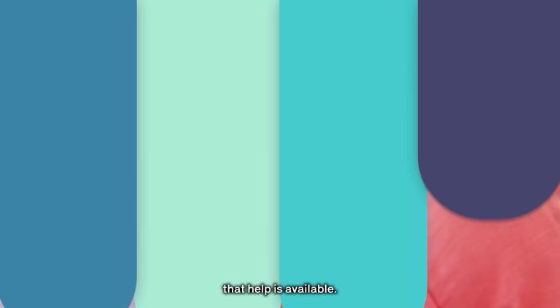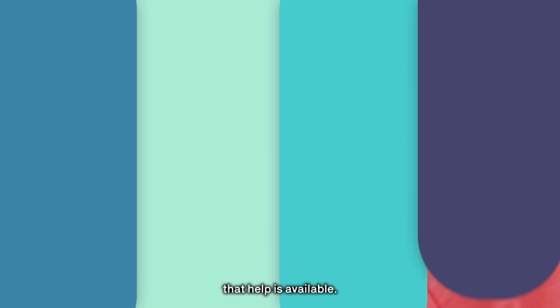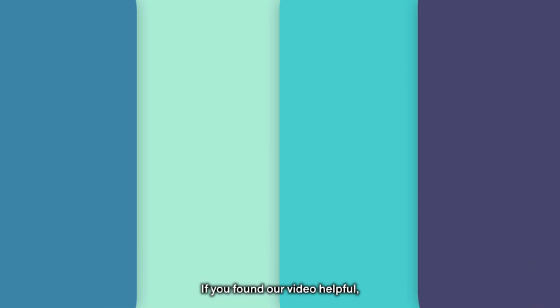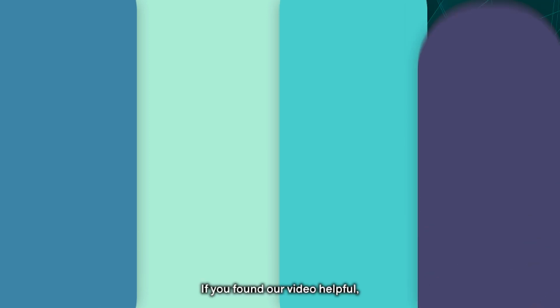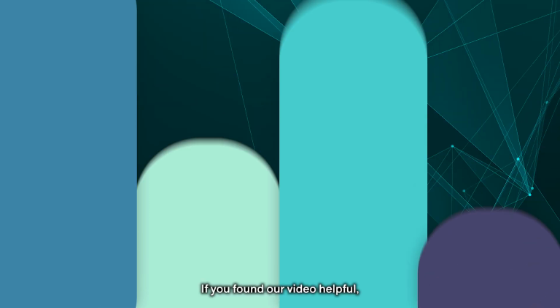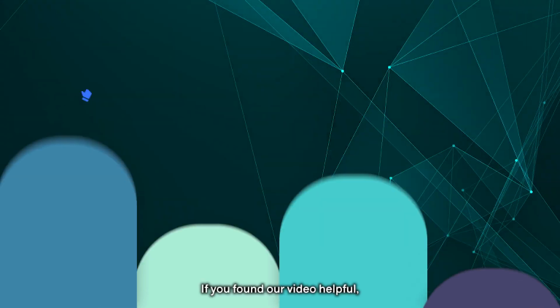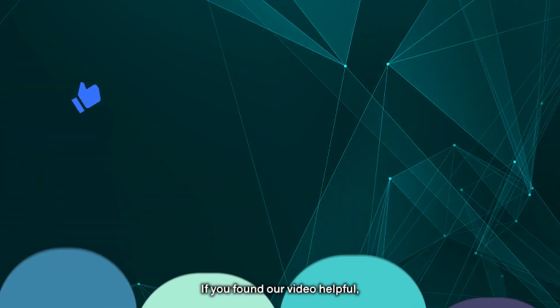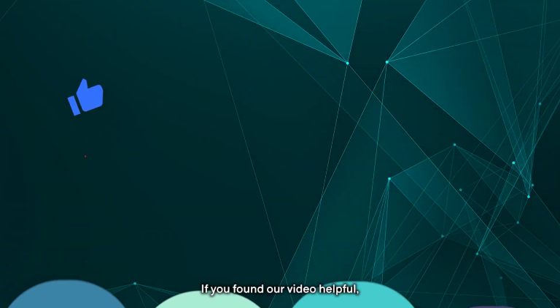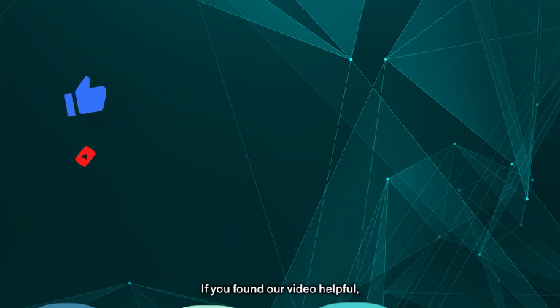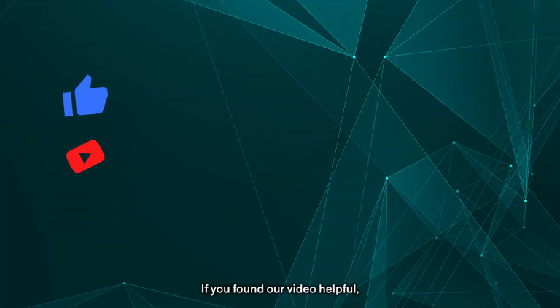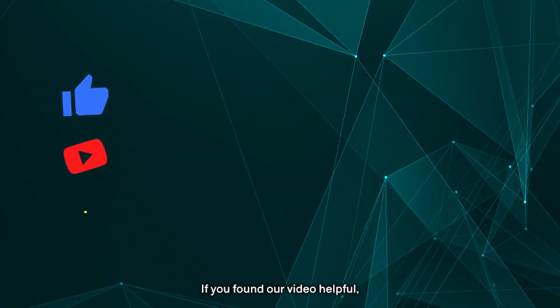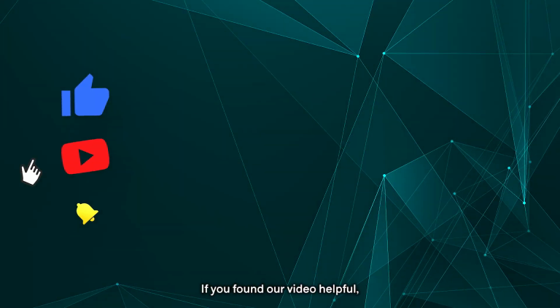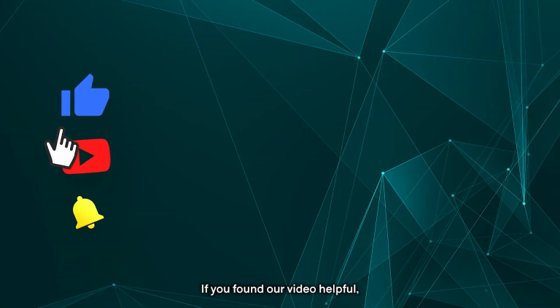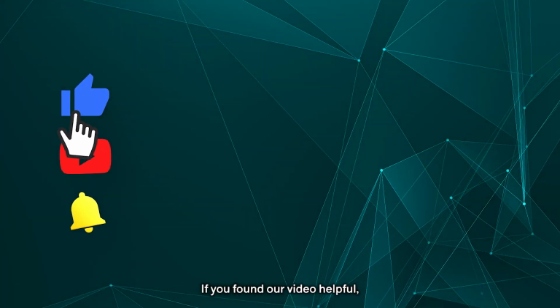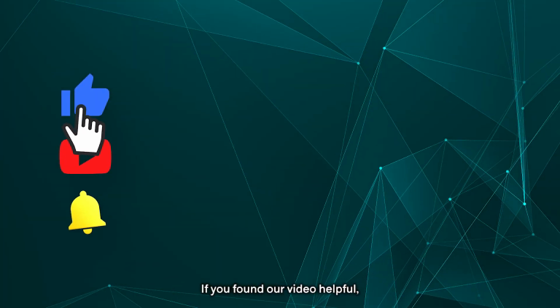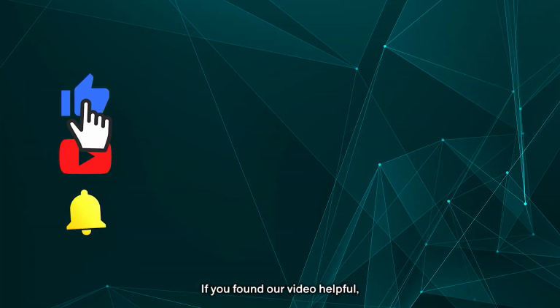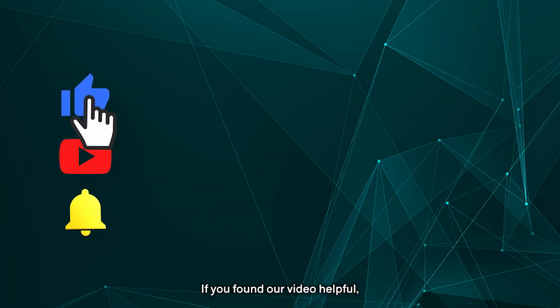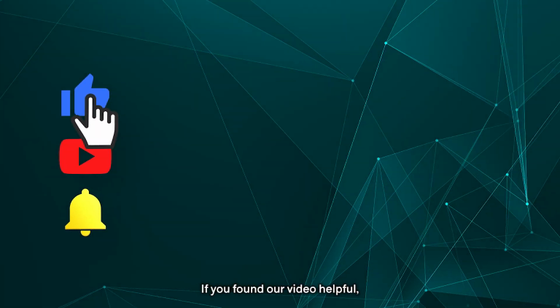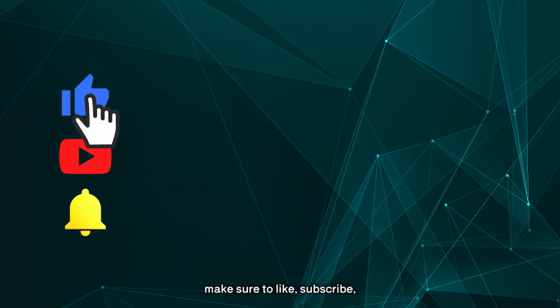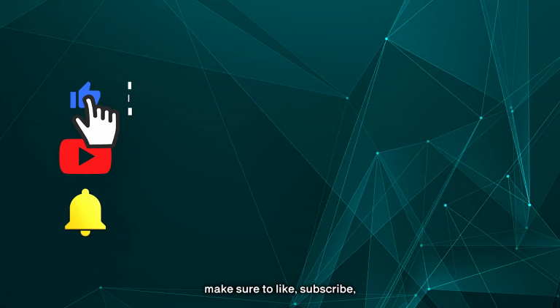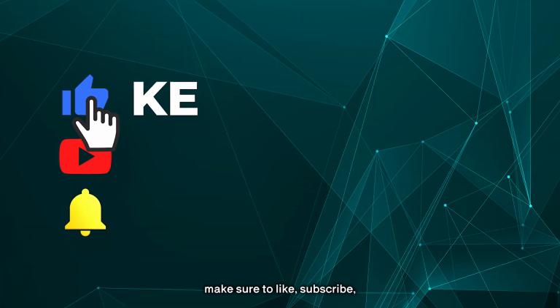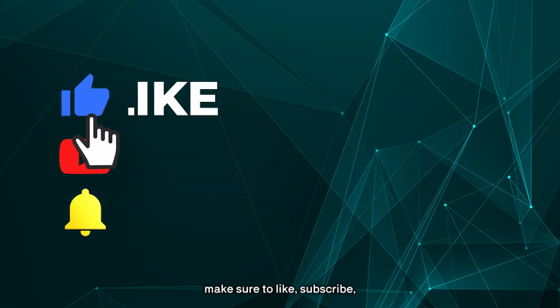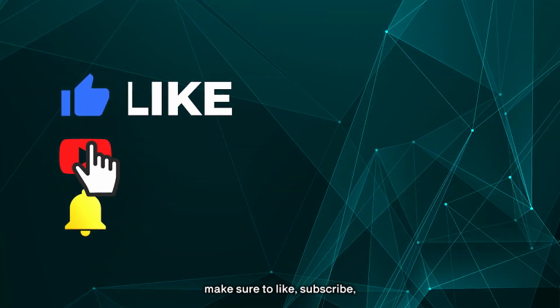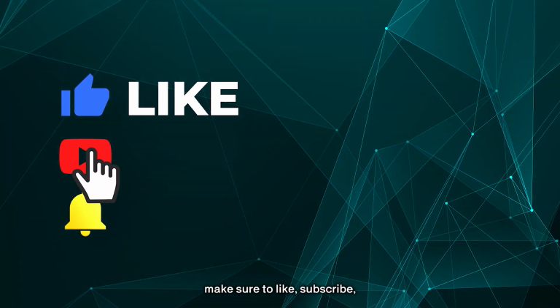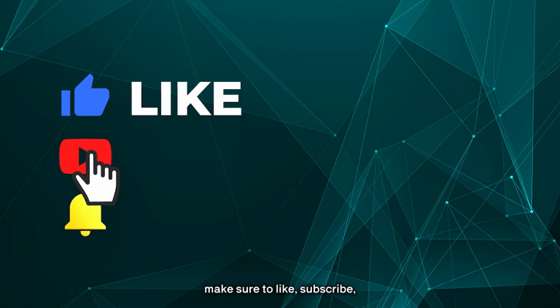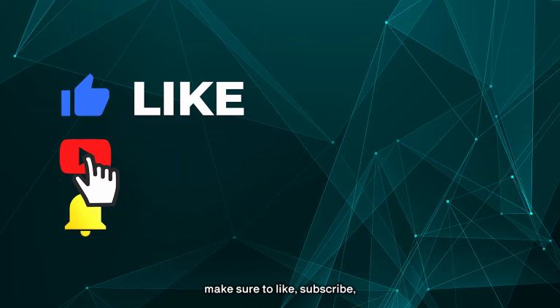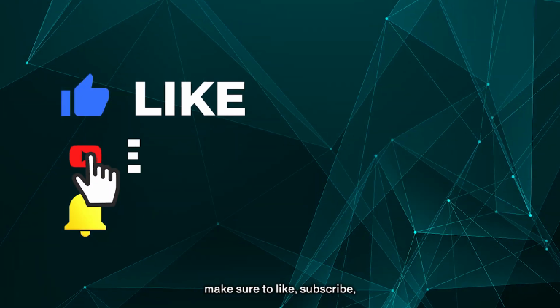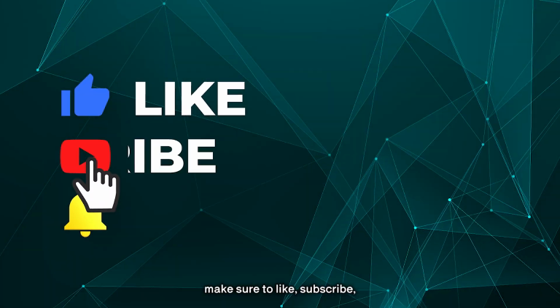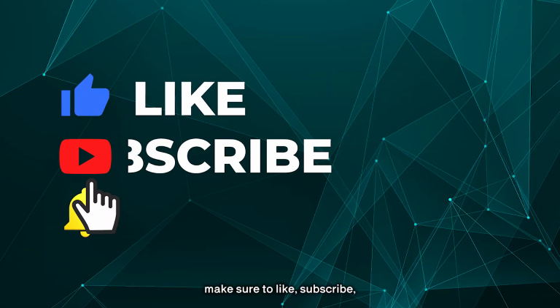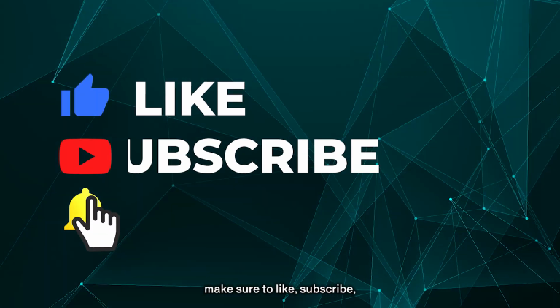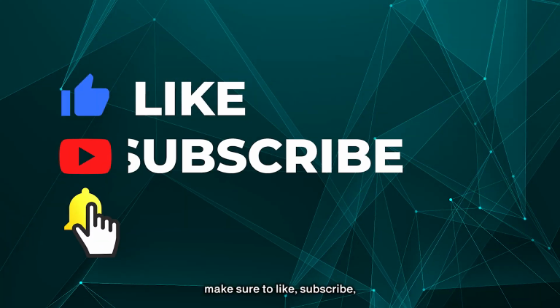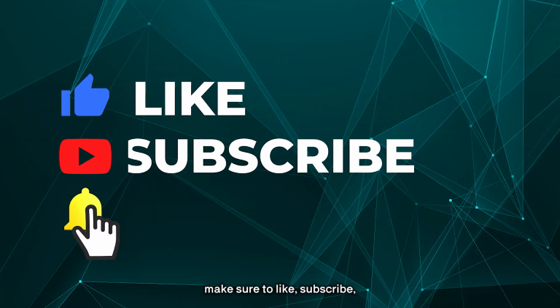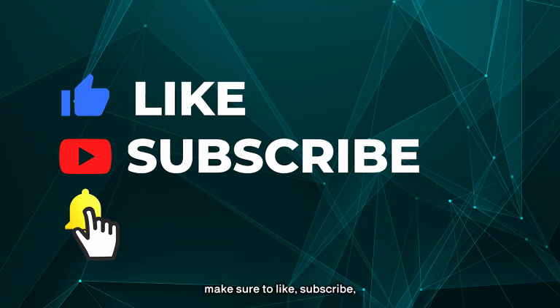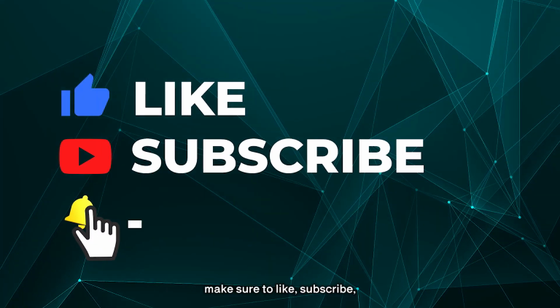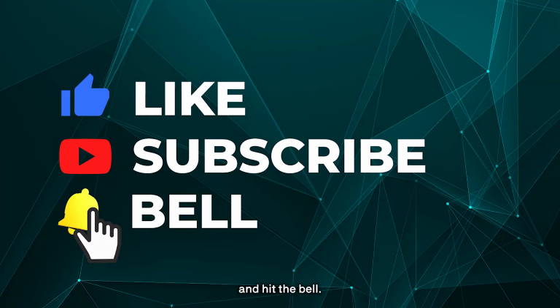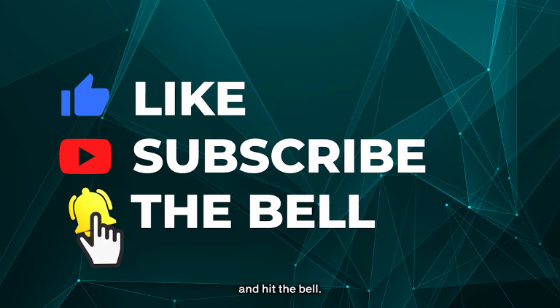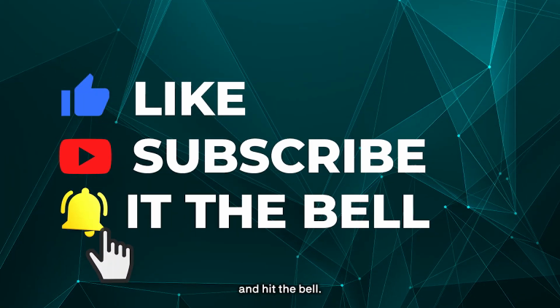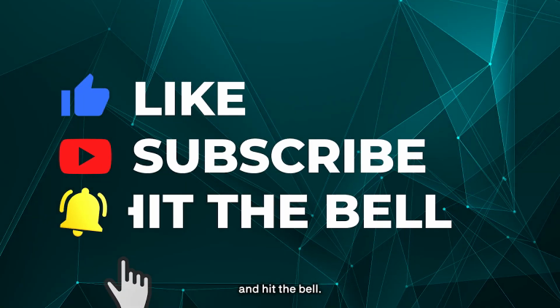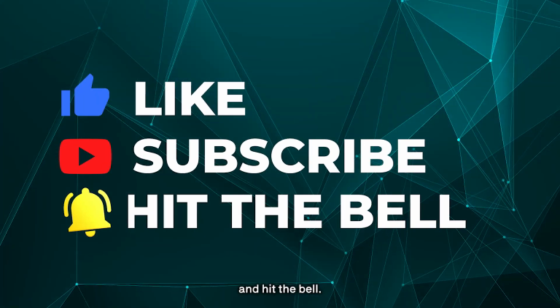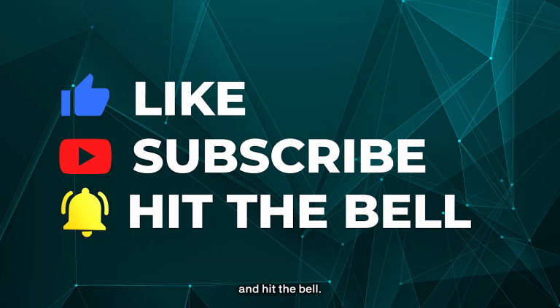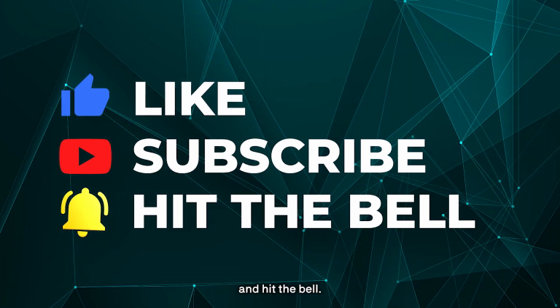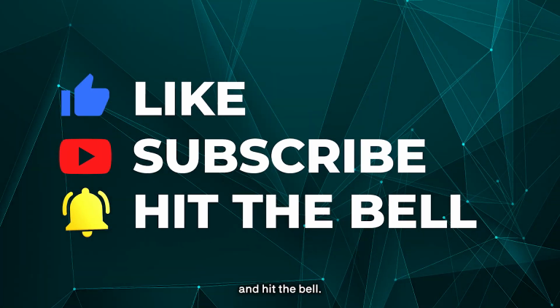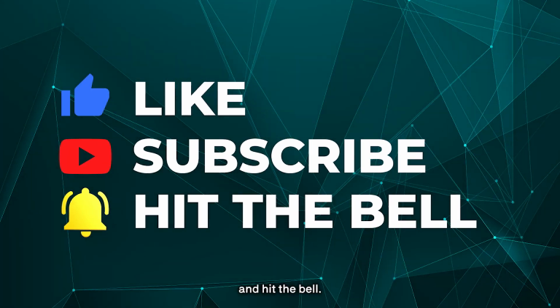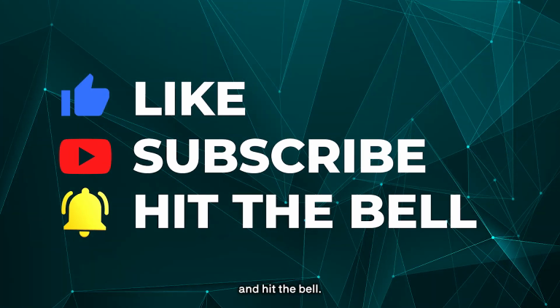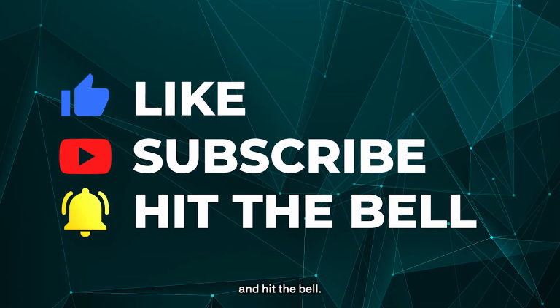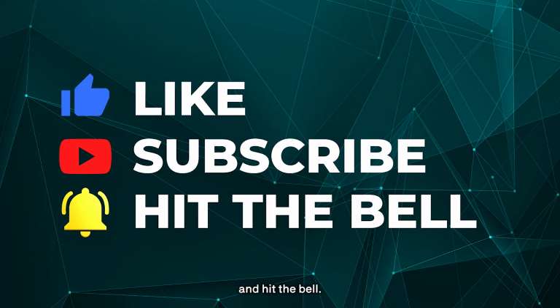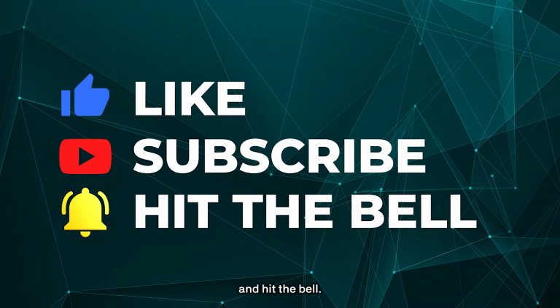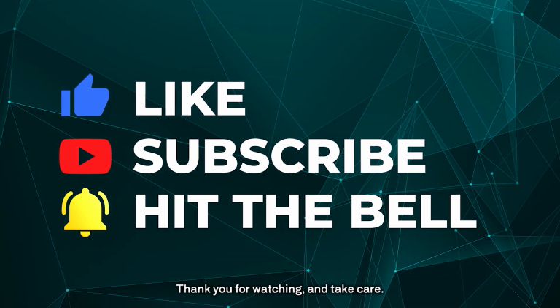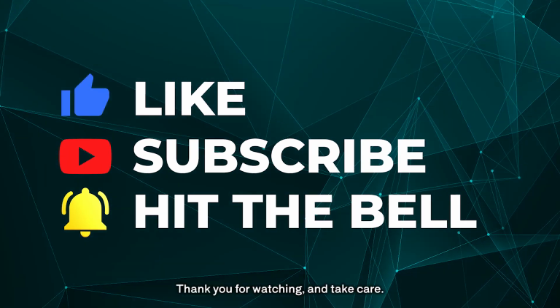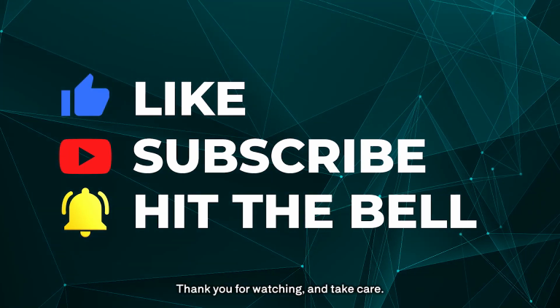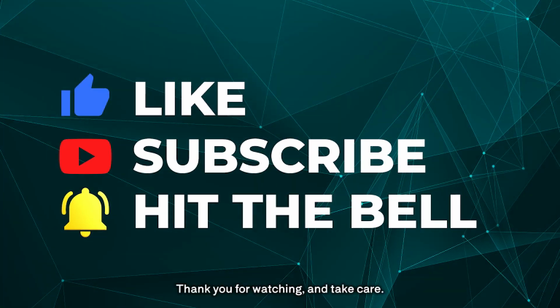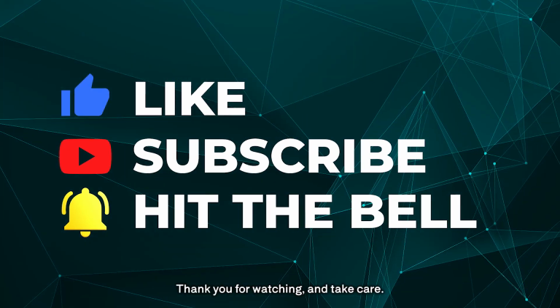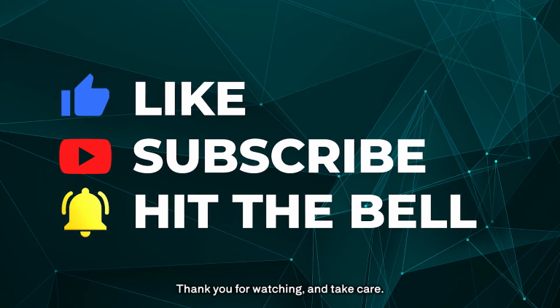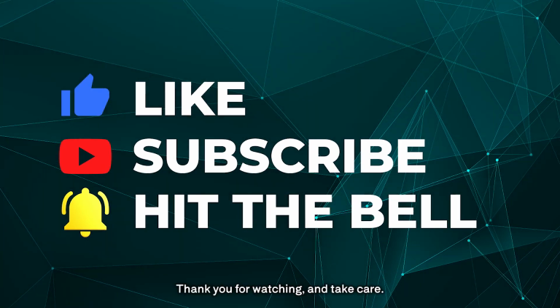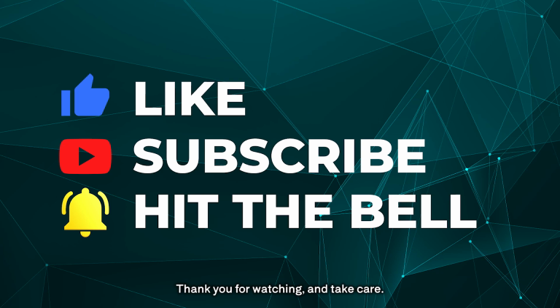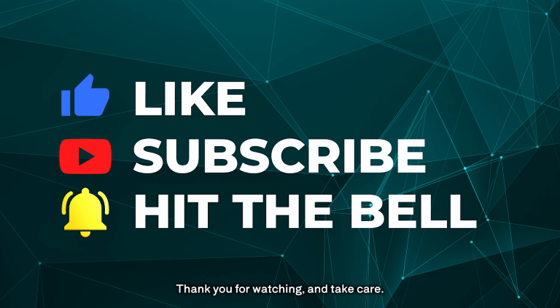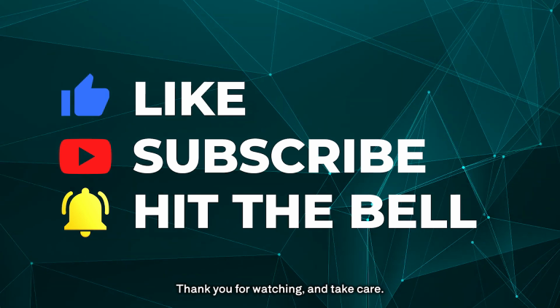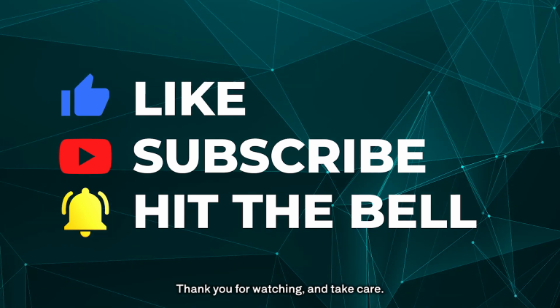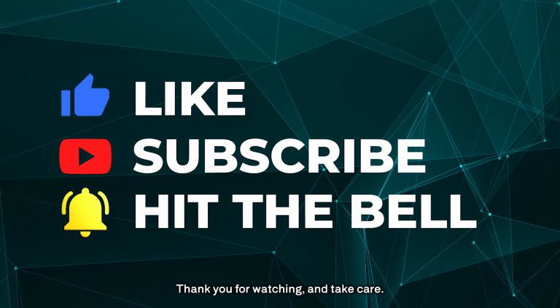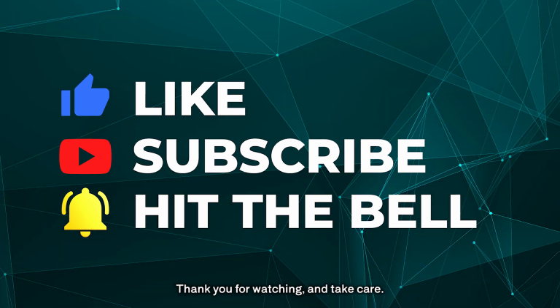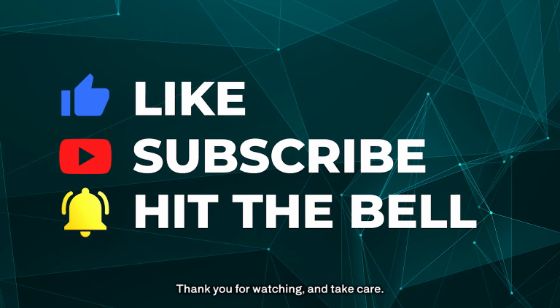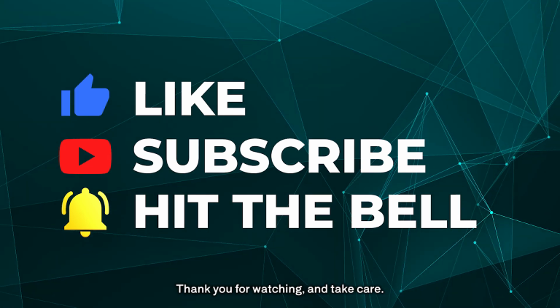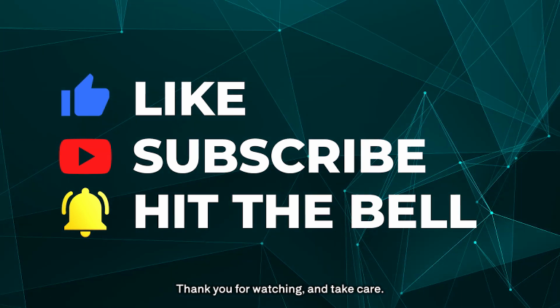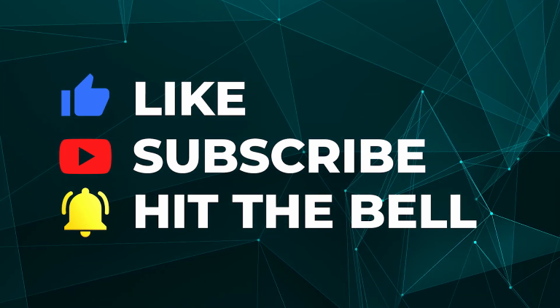If you found our video helpful, make sure to like, subscribe, and hit the bell. Thank you for watching, and take care.